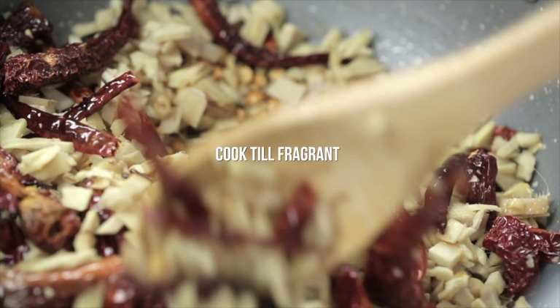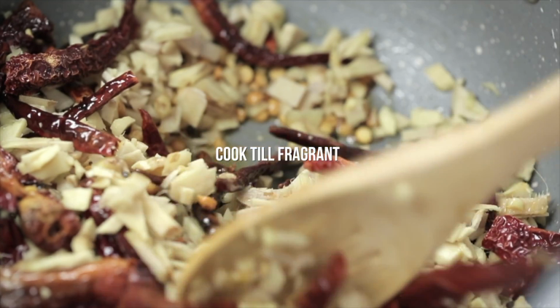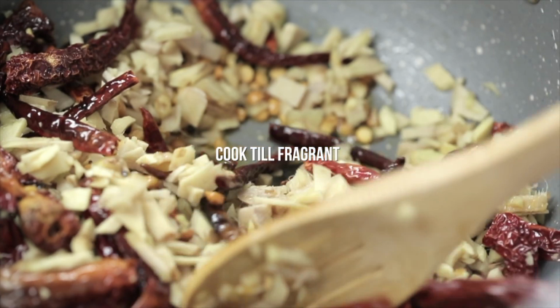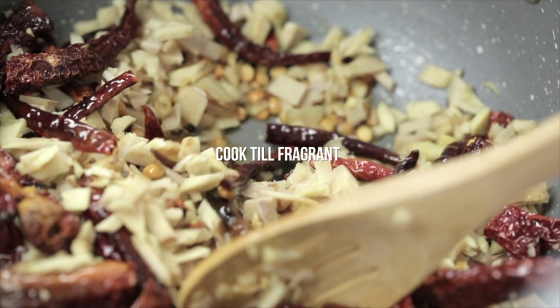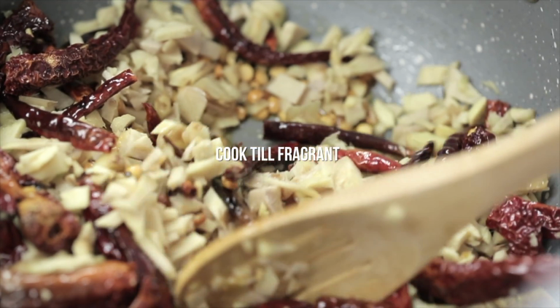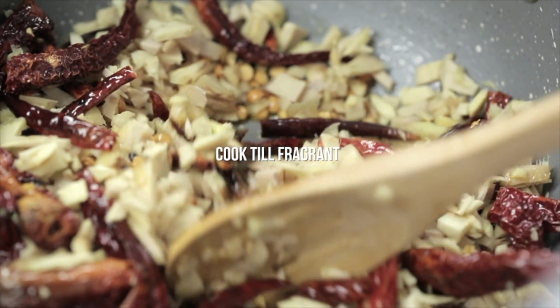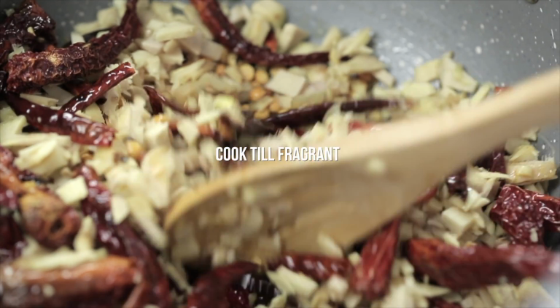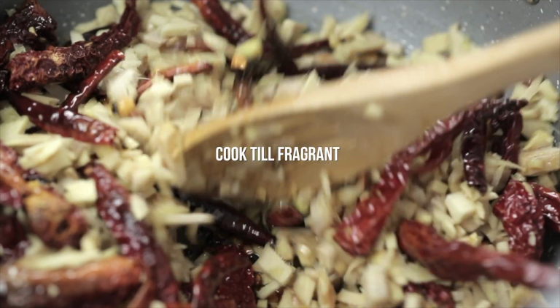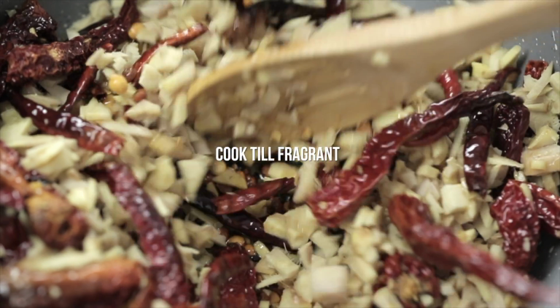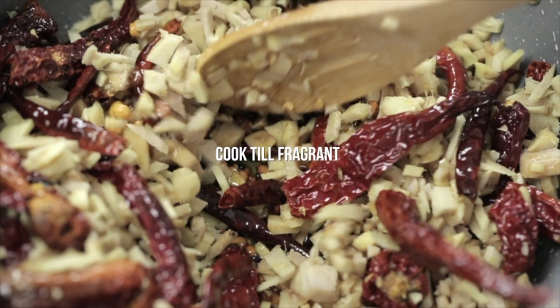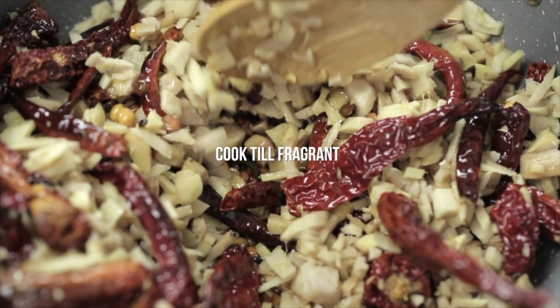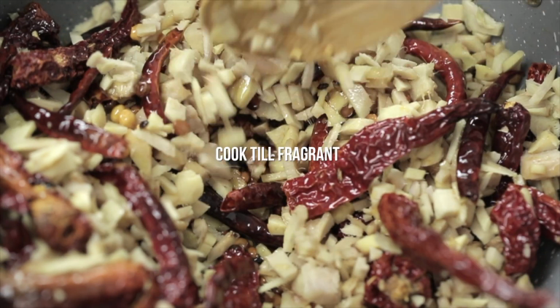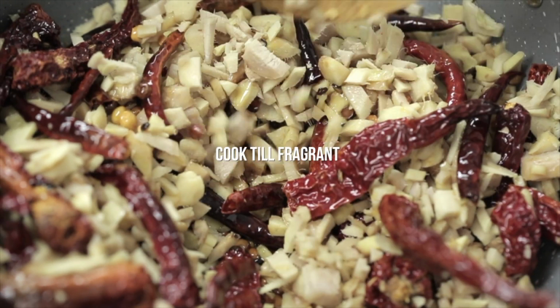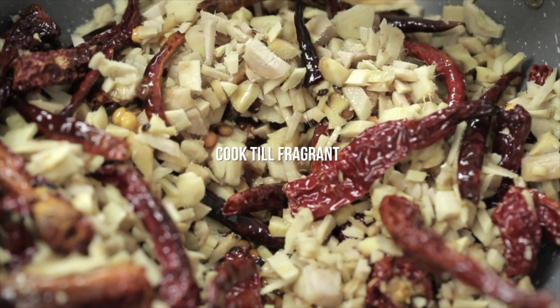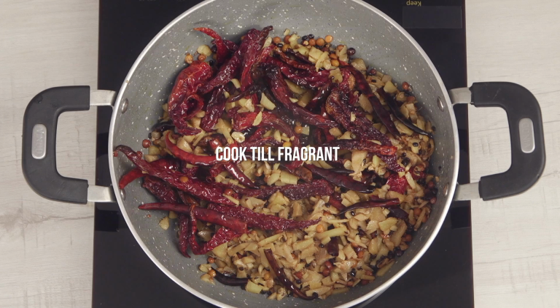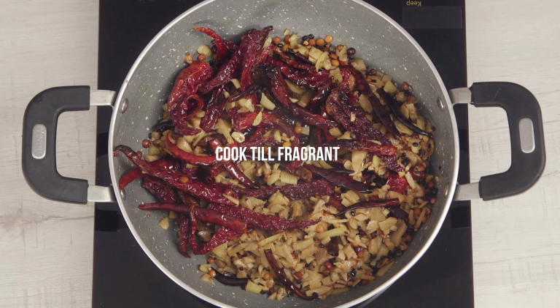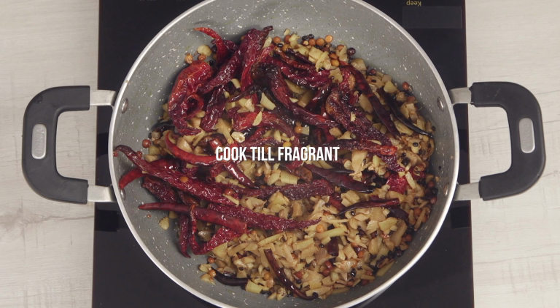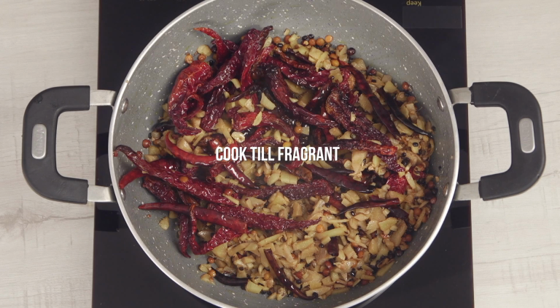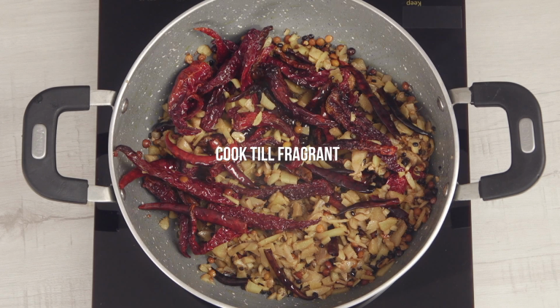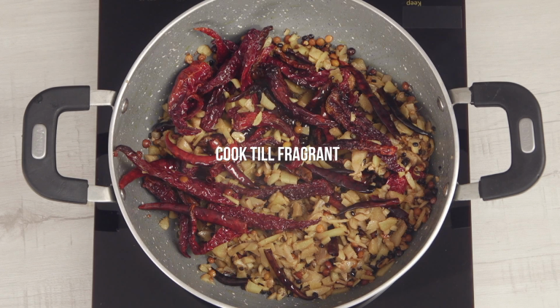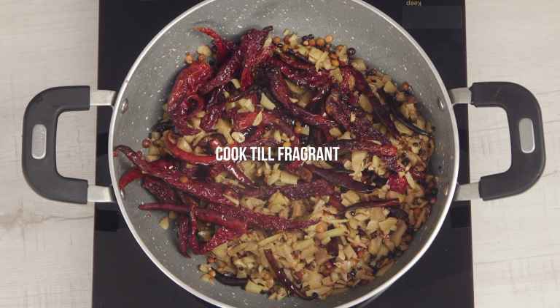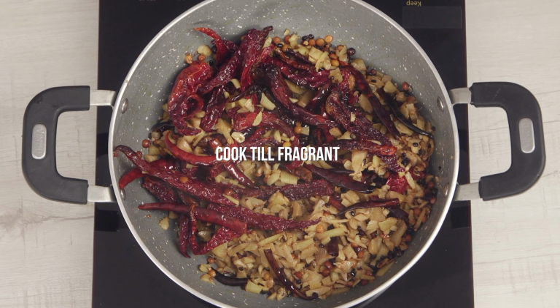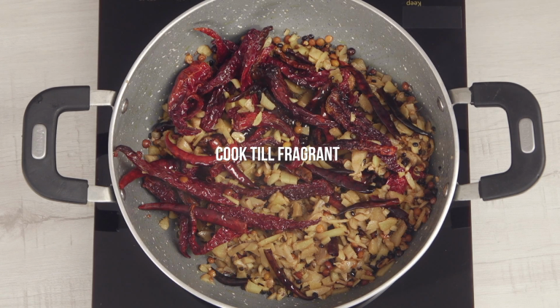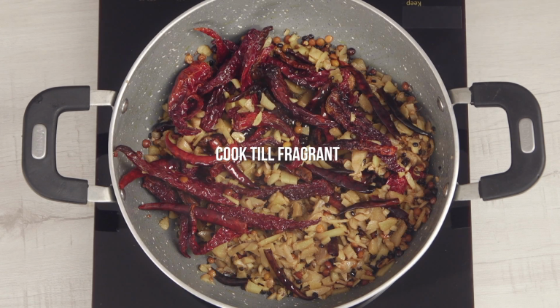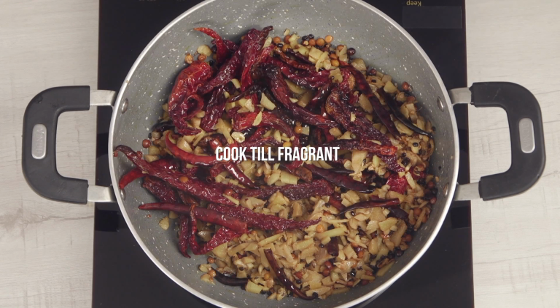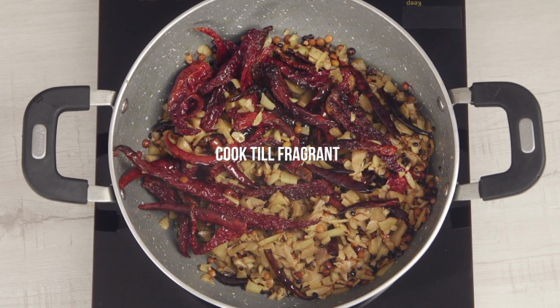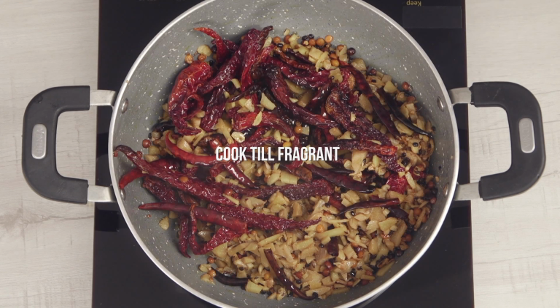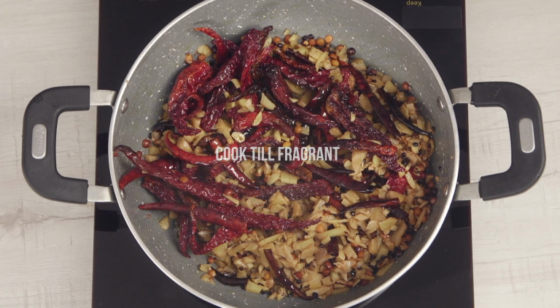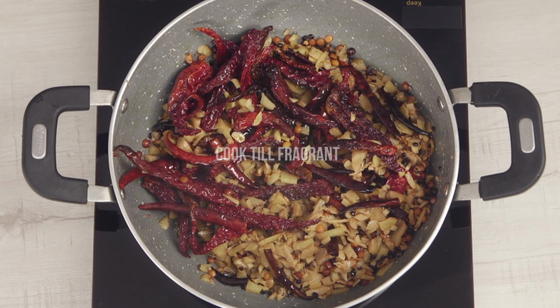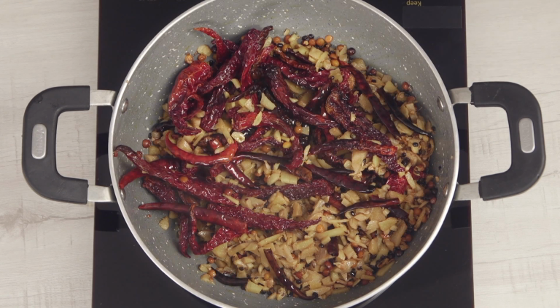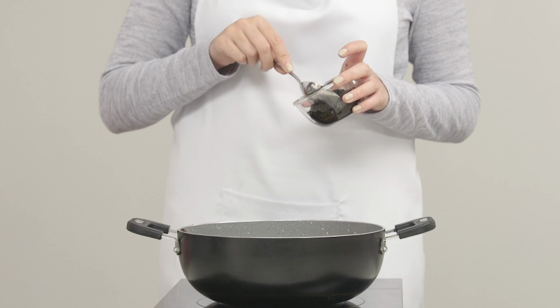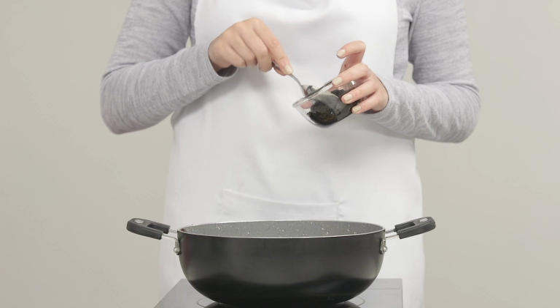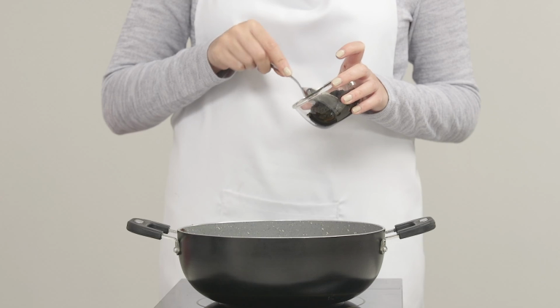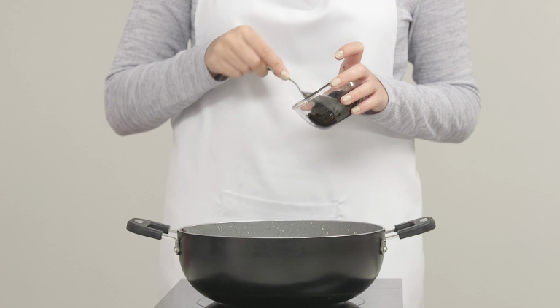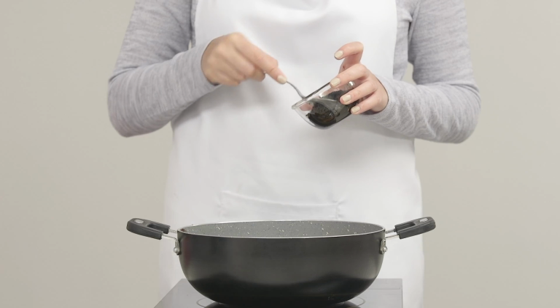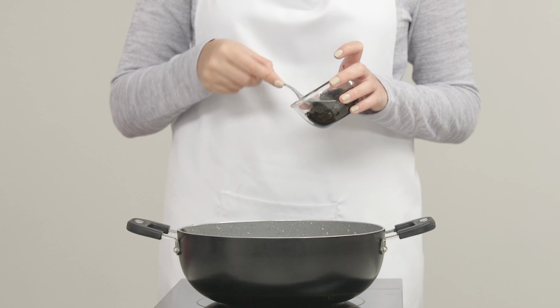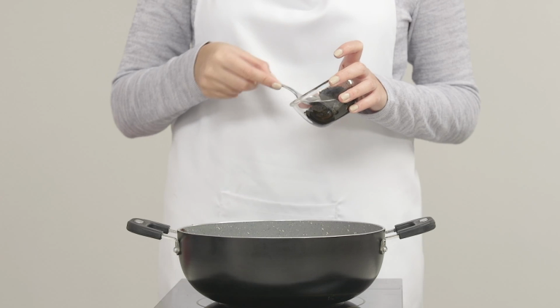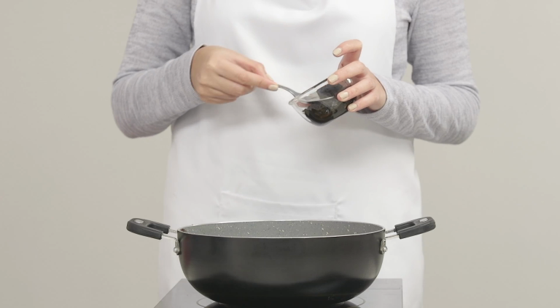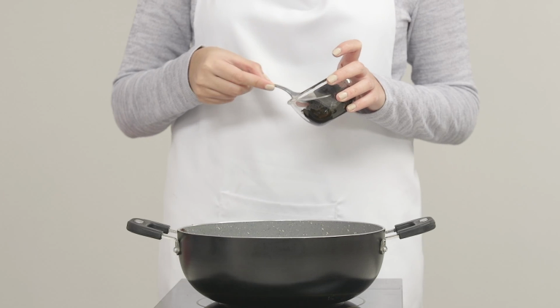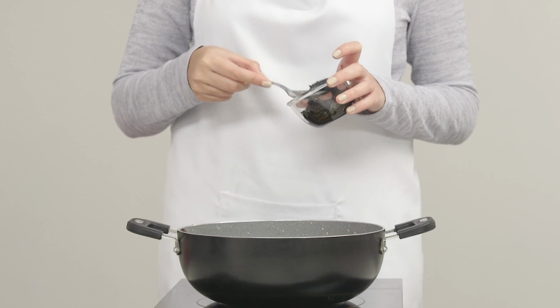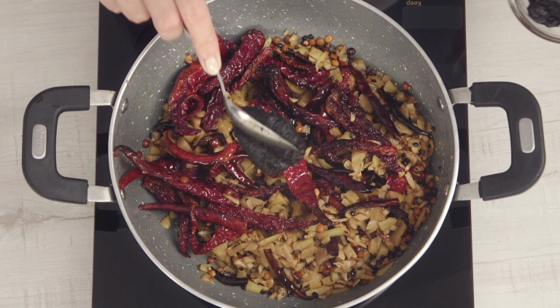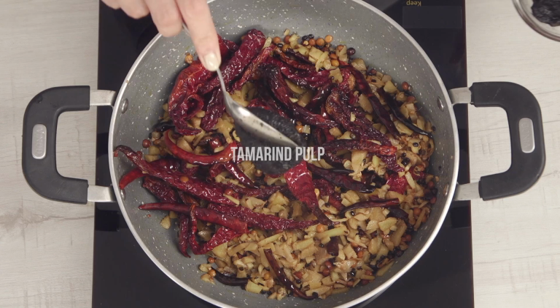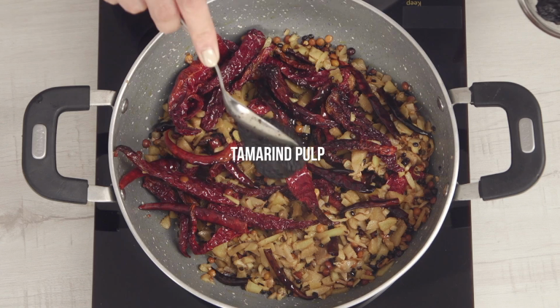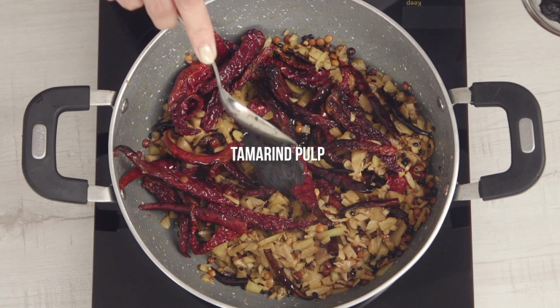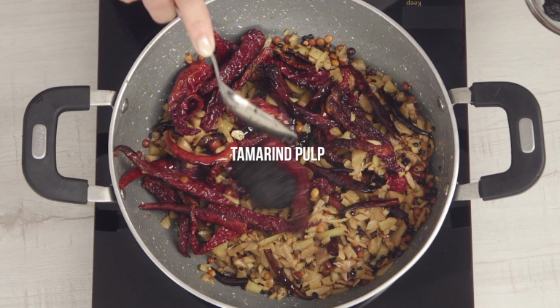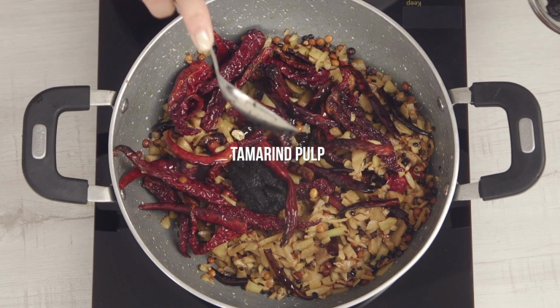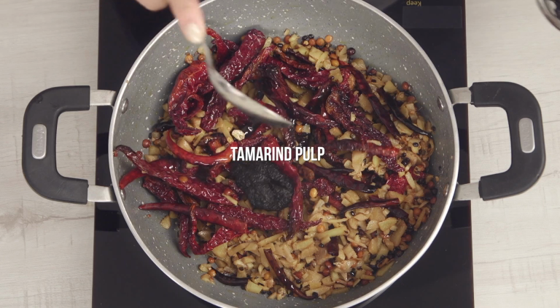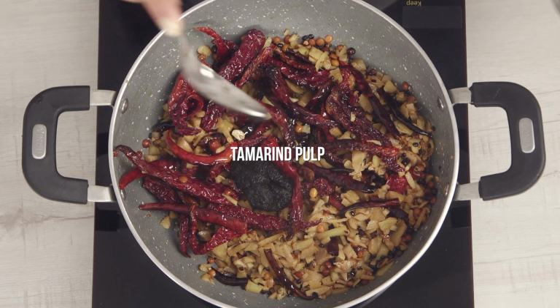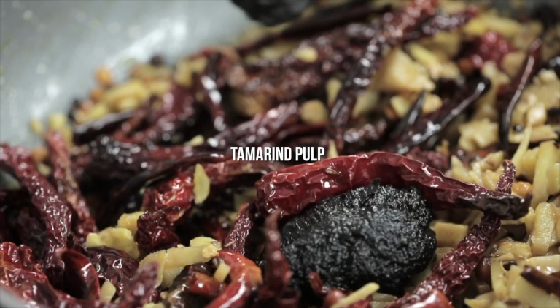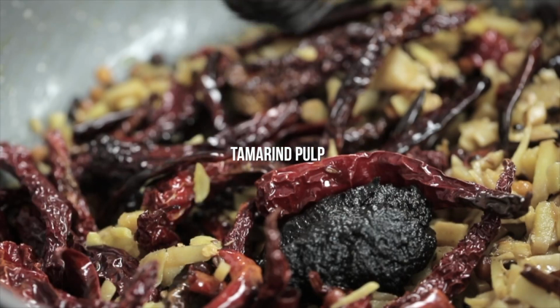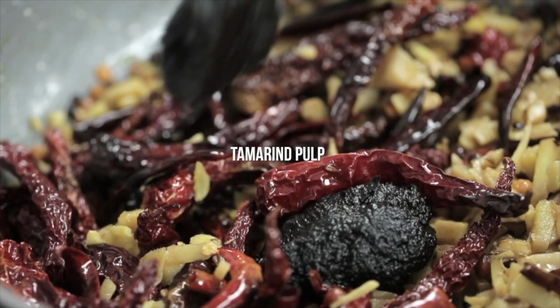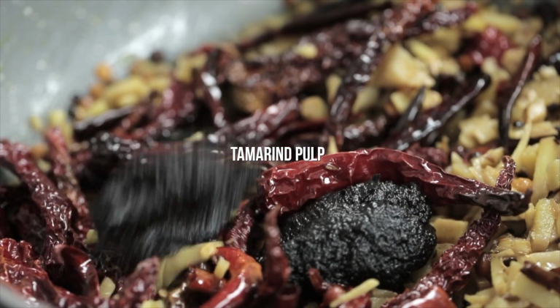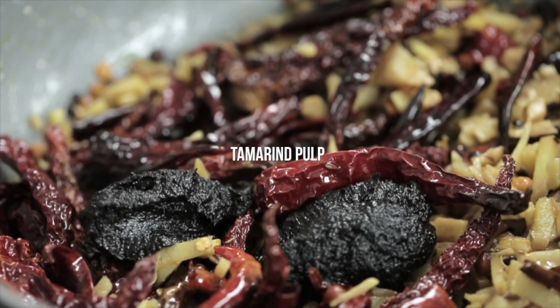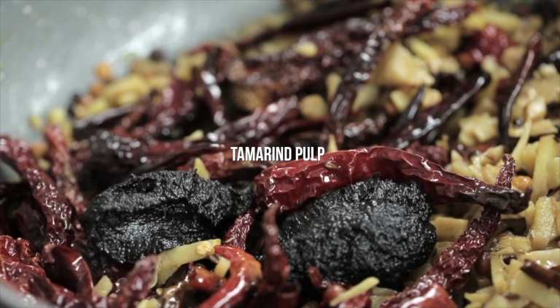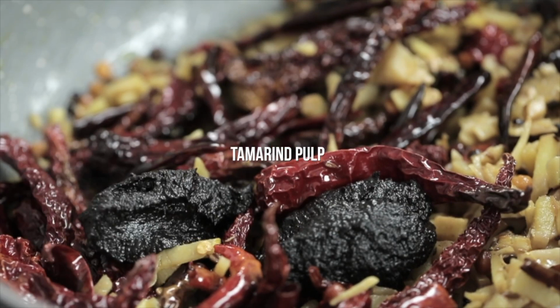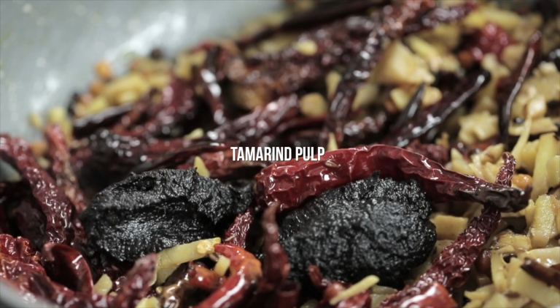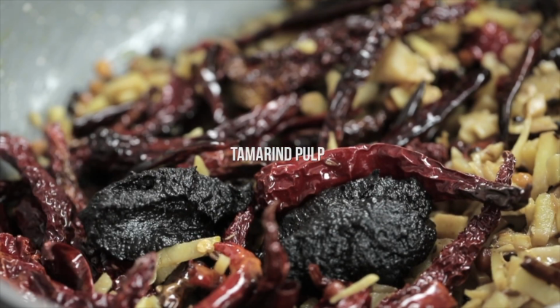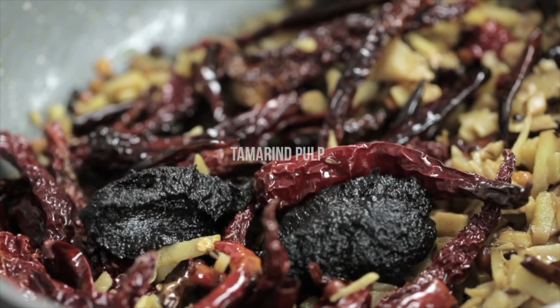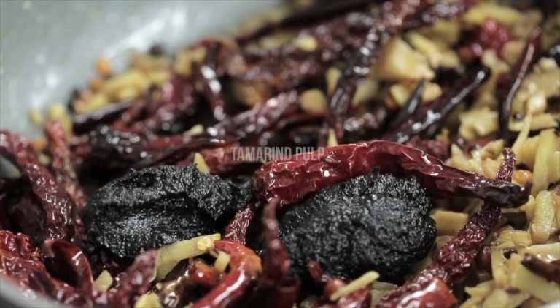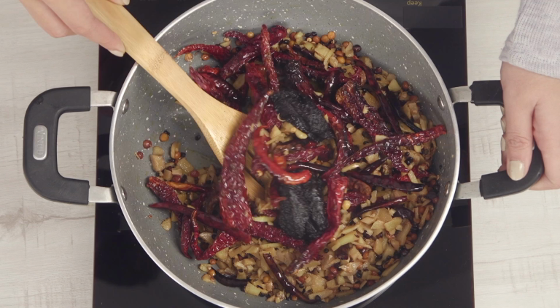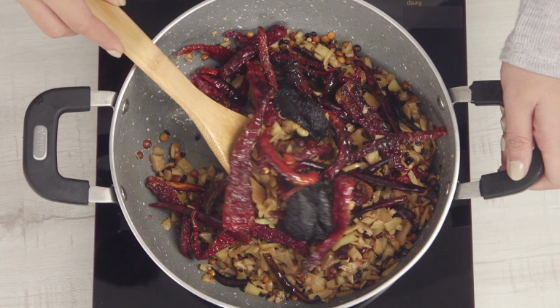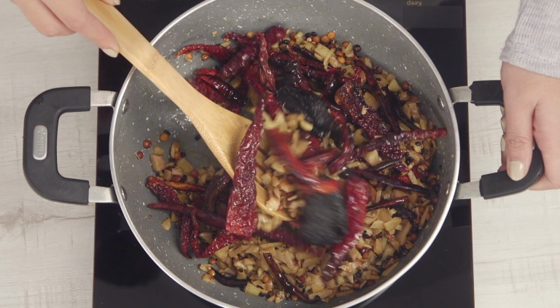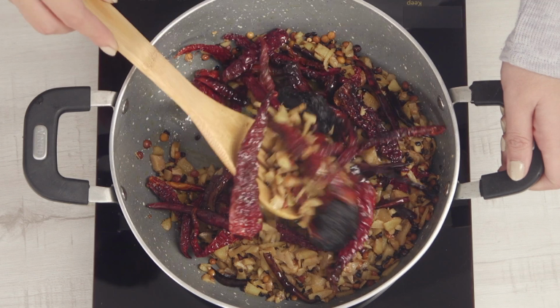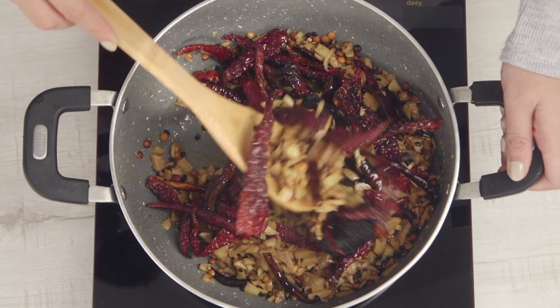Now let it cook. Finally, add some tamarind pulp when it is almost cooked.